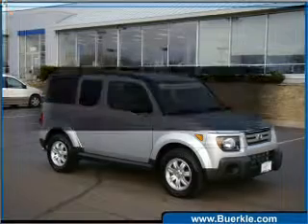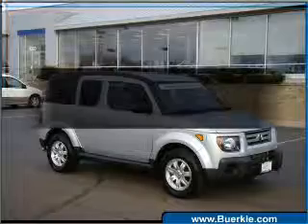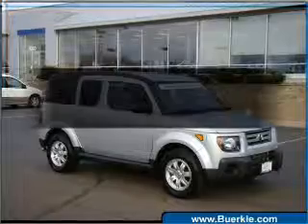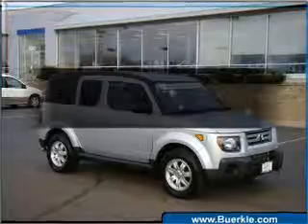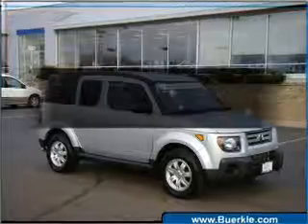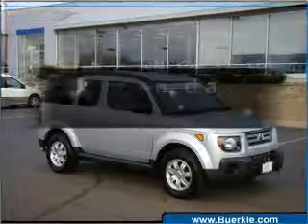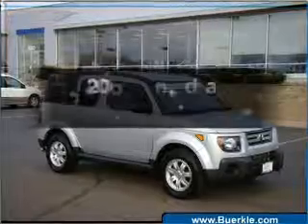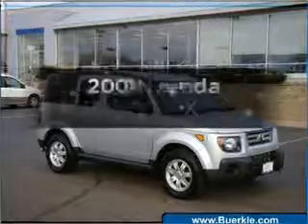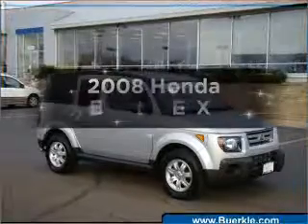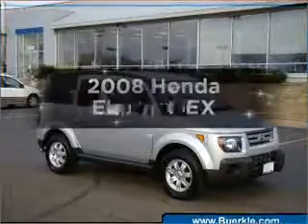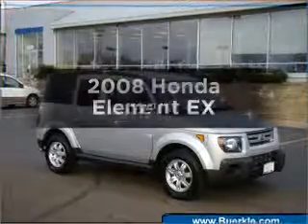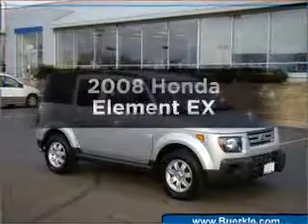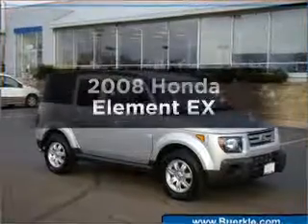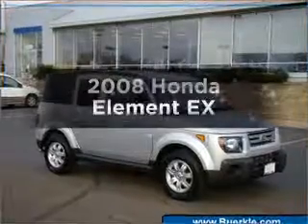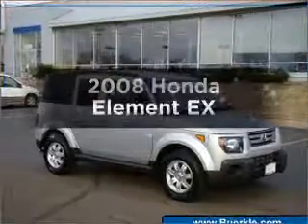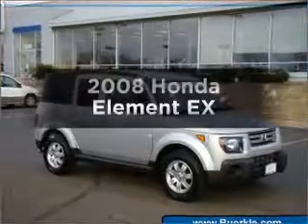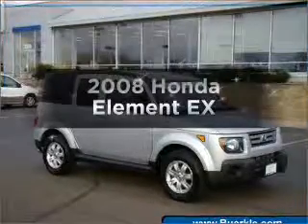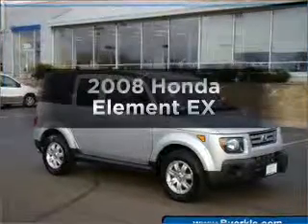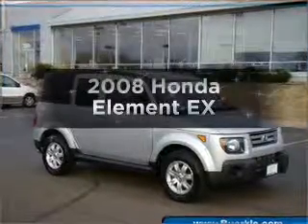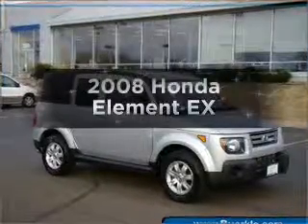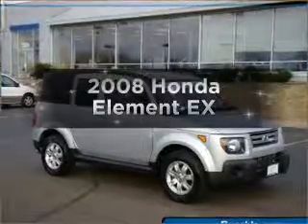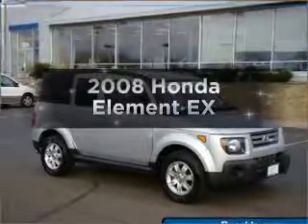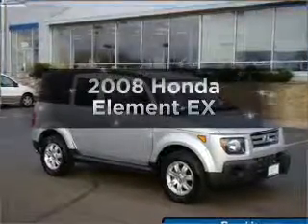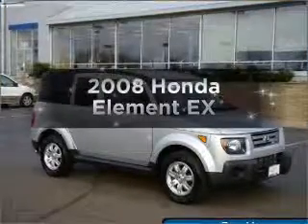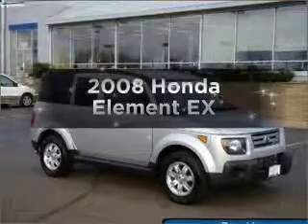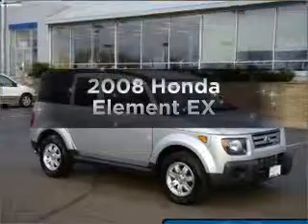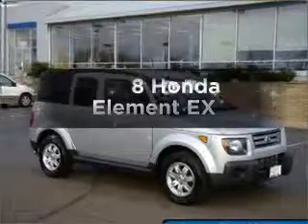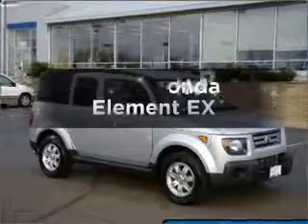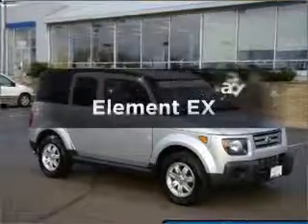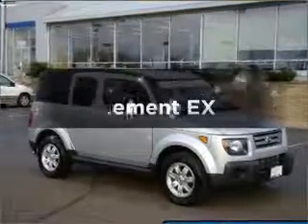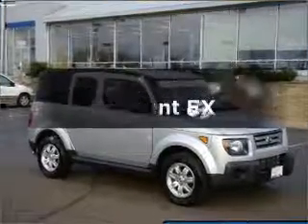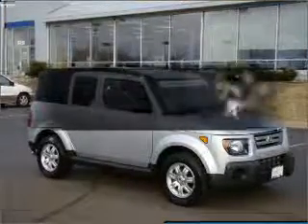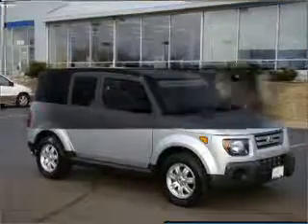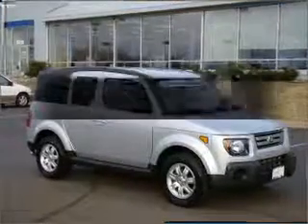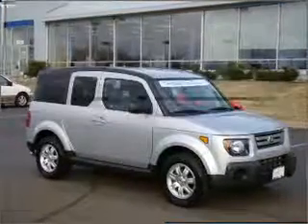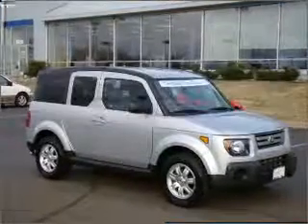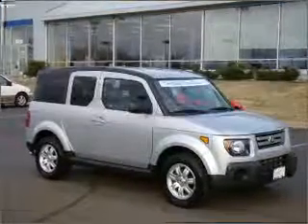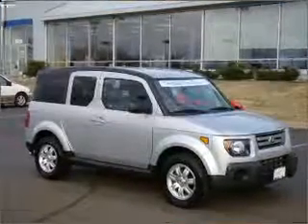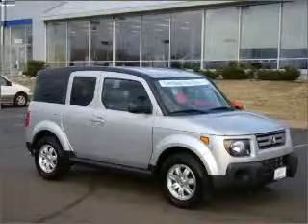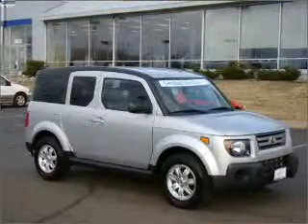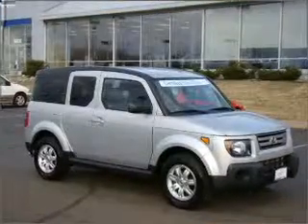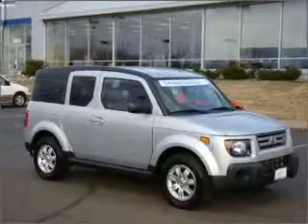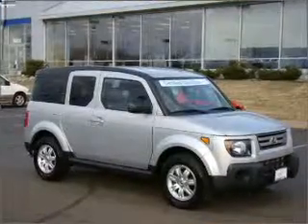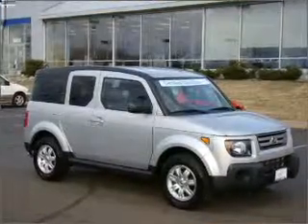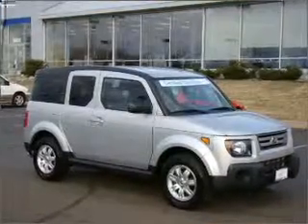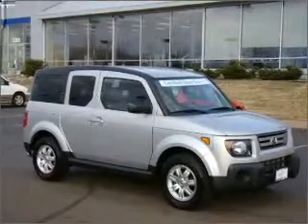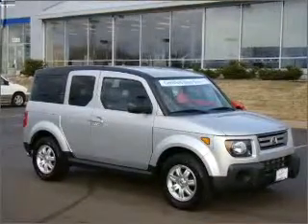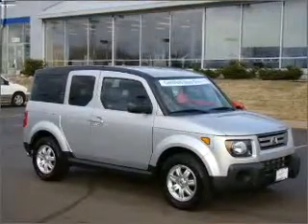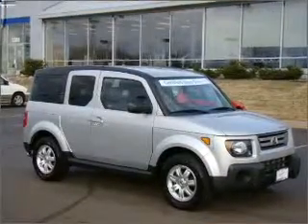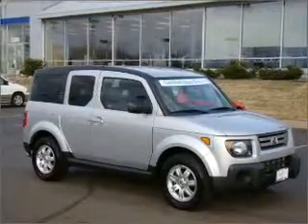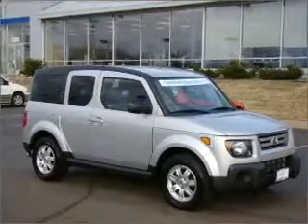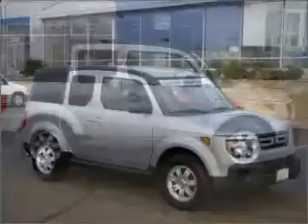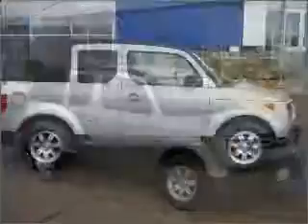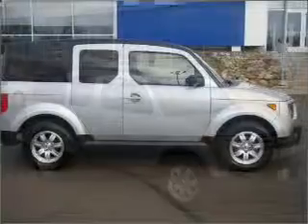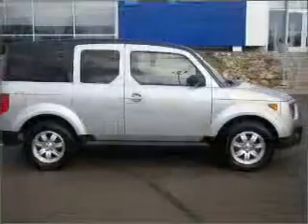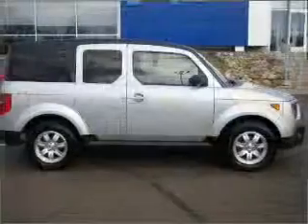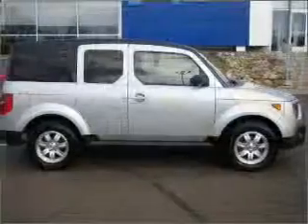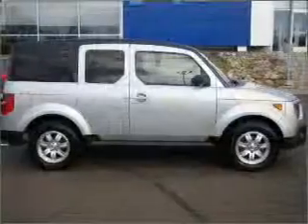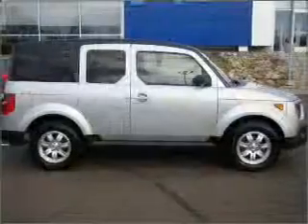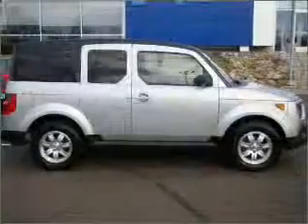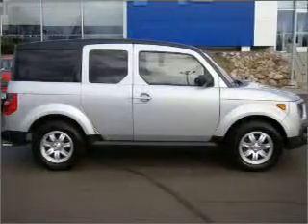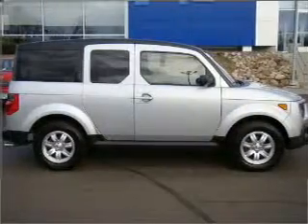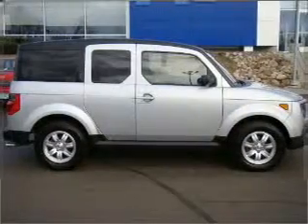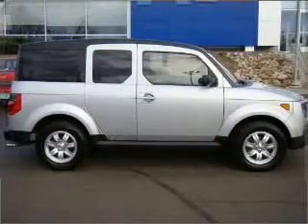Get noticed in this 2008 Honda Element. If you're looking for a first-rate auto, this one could be yours today.